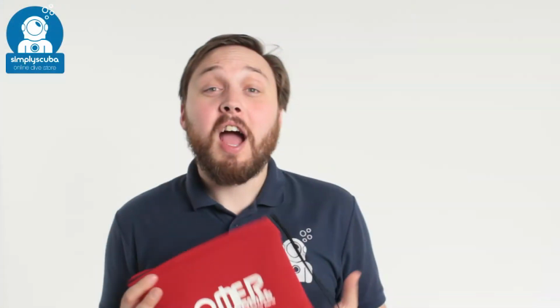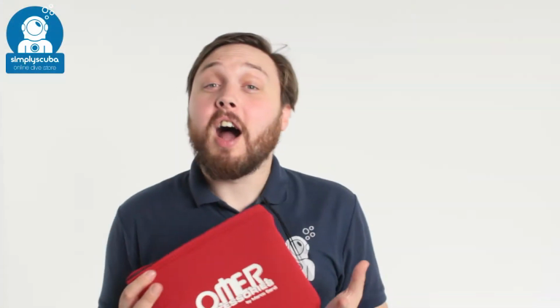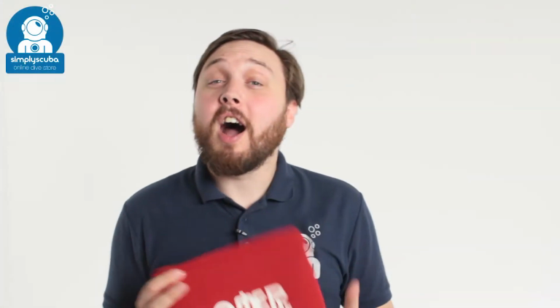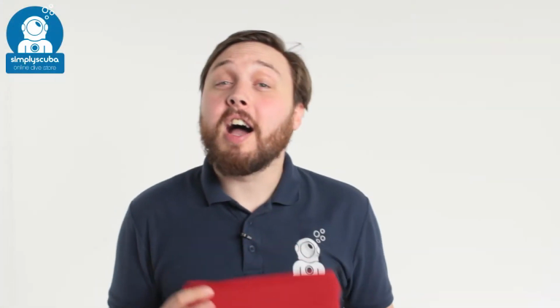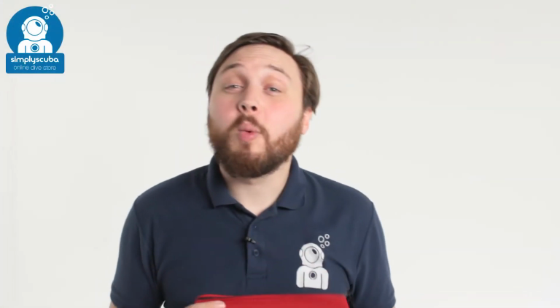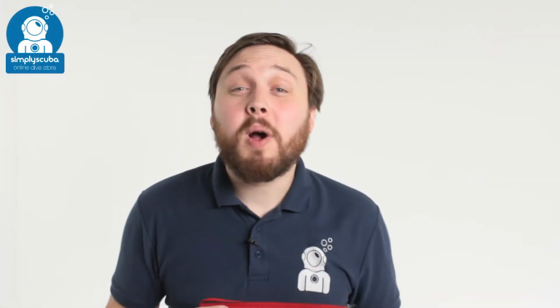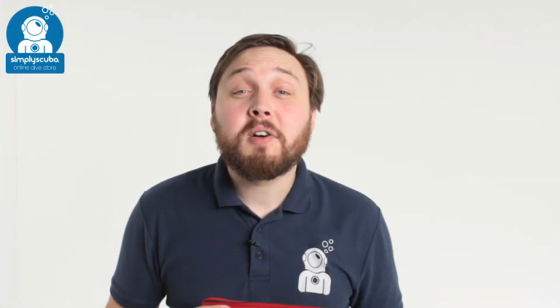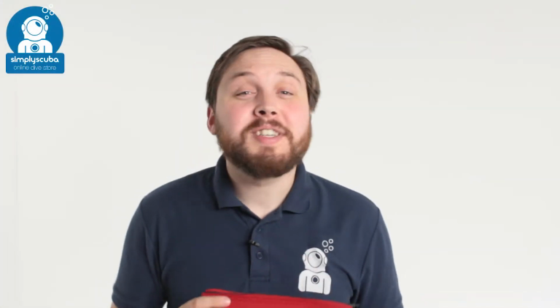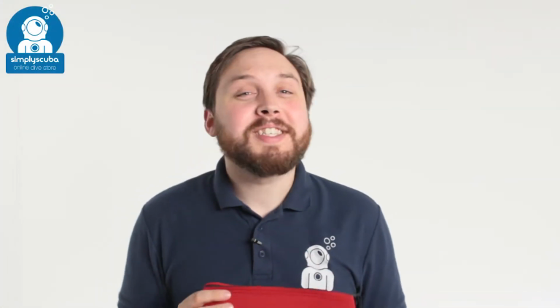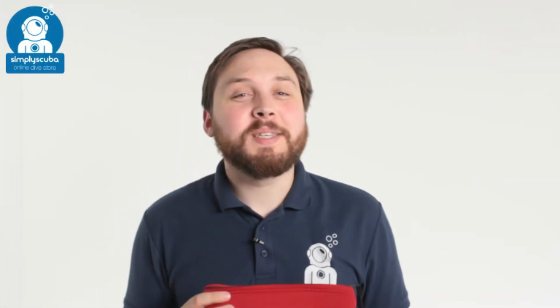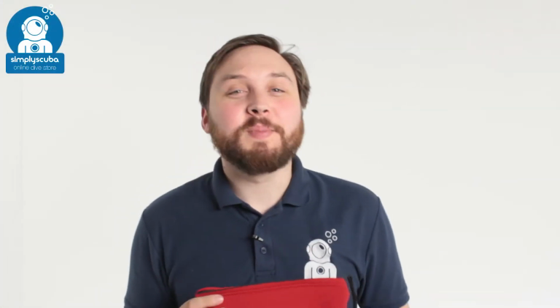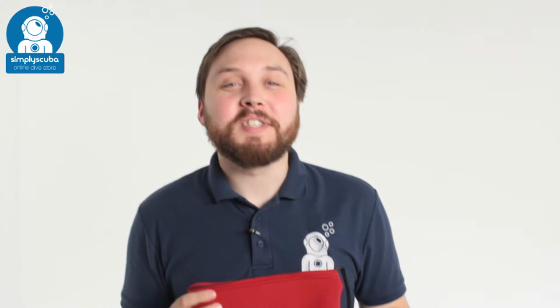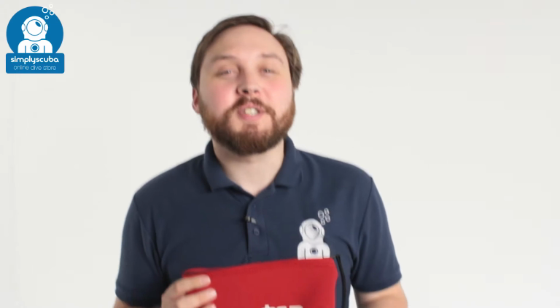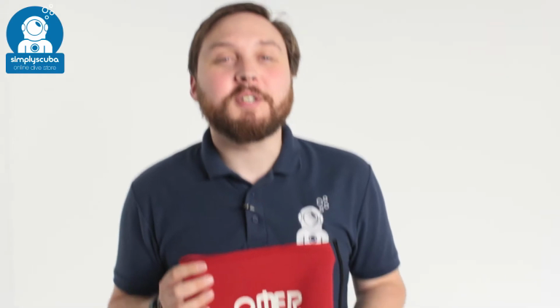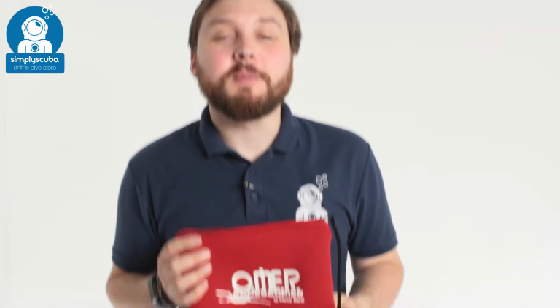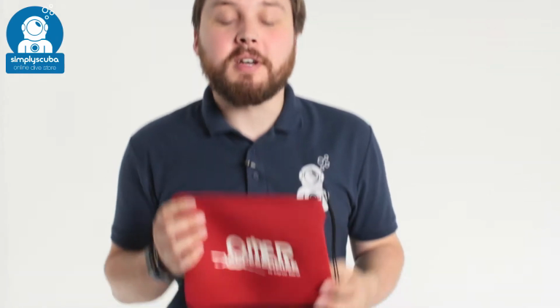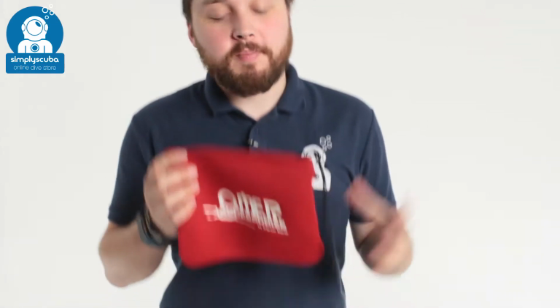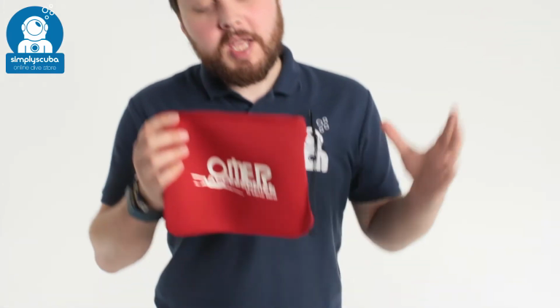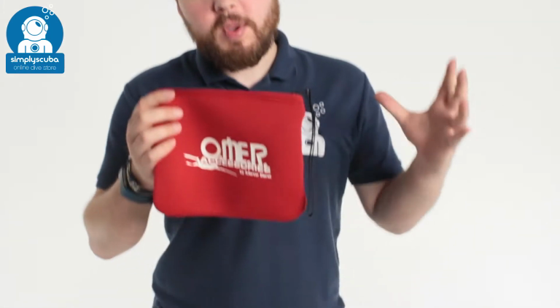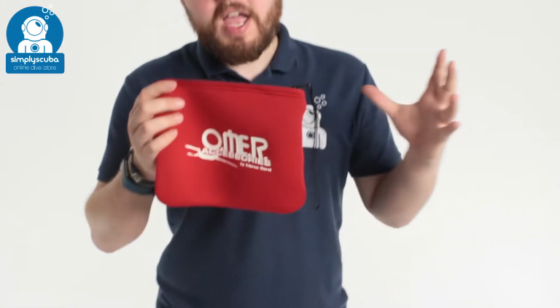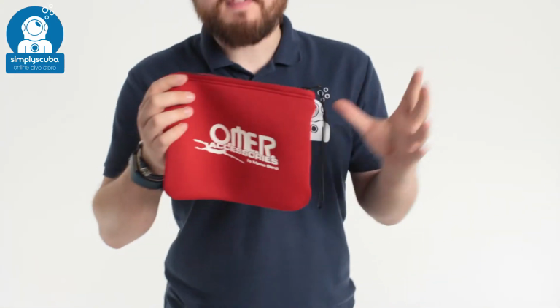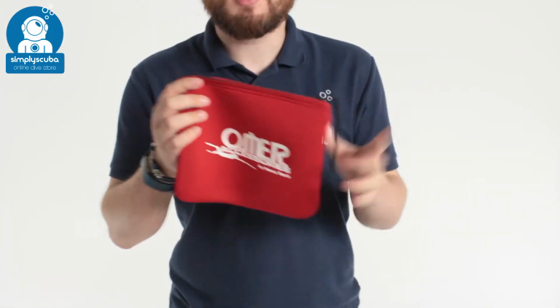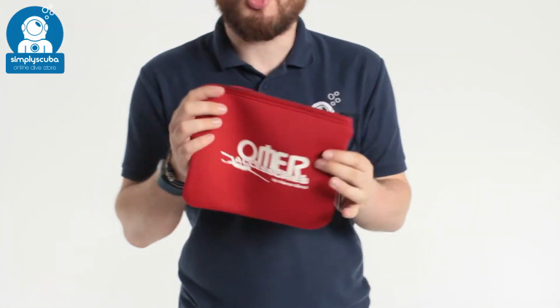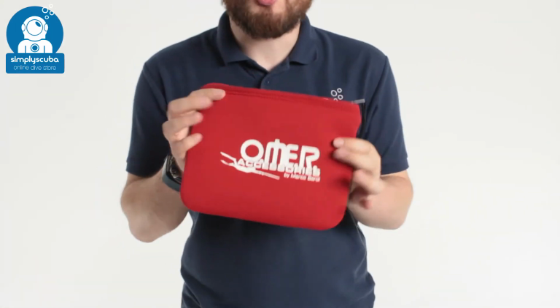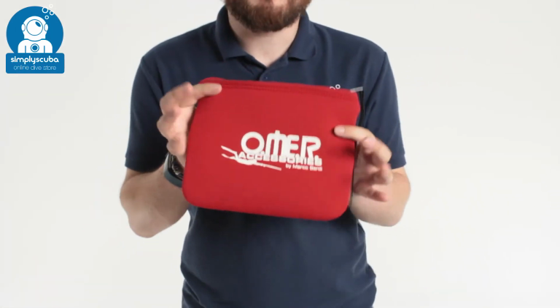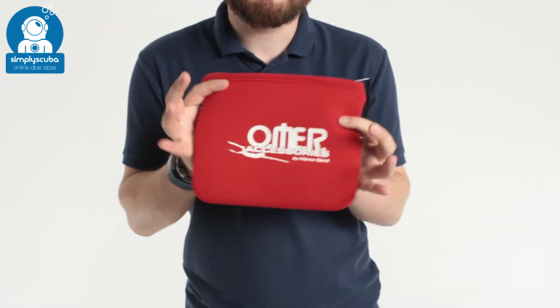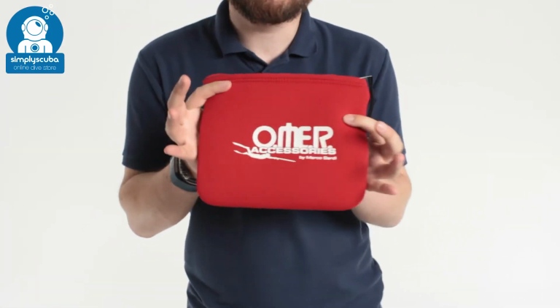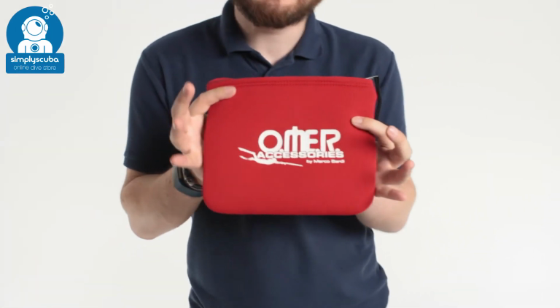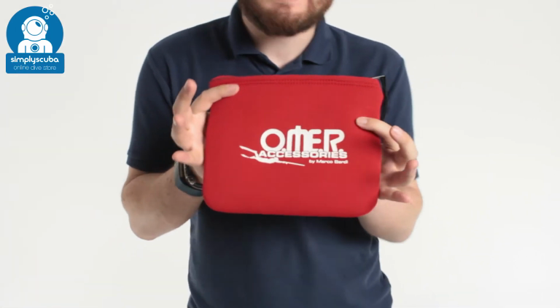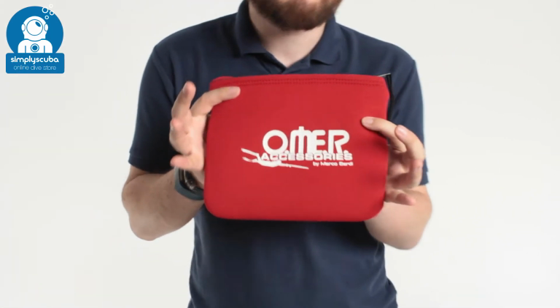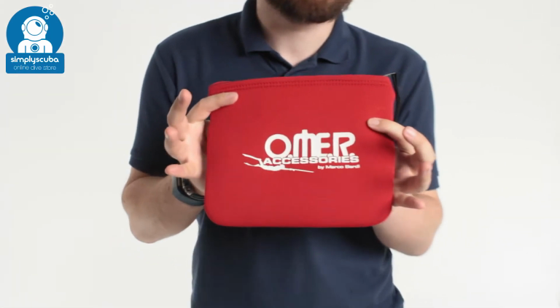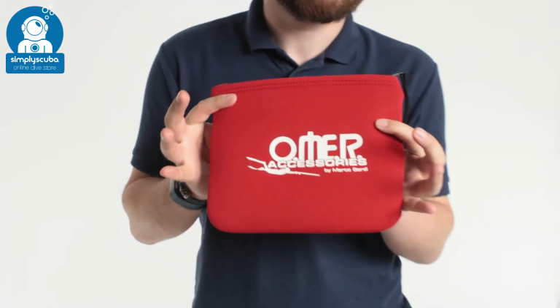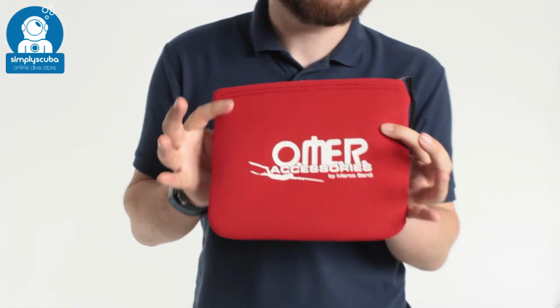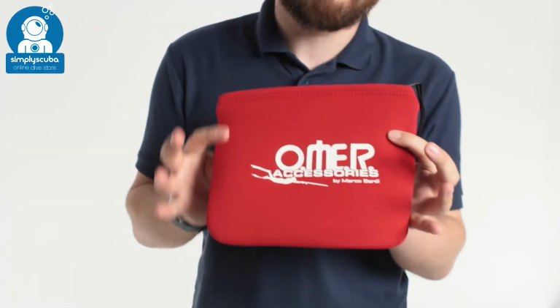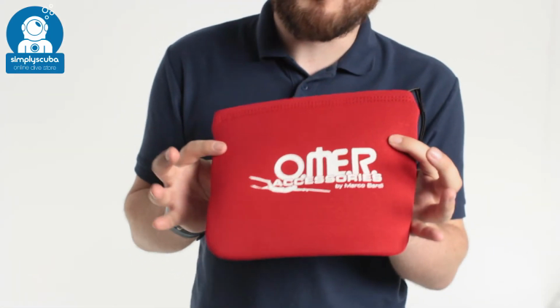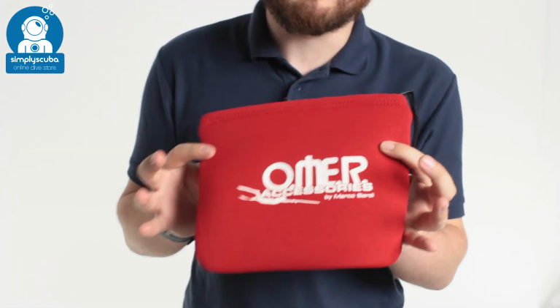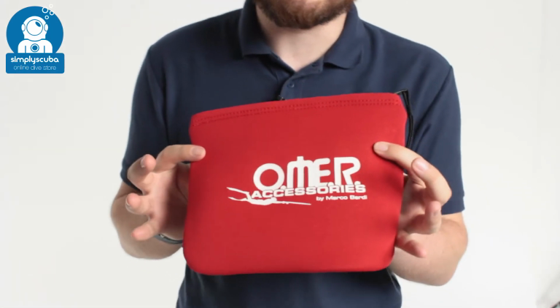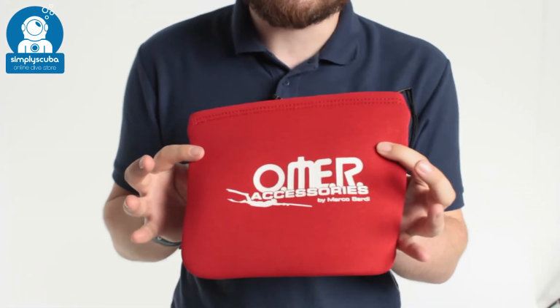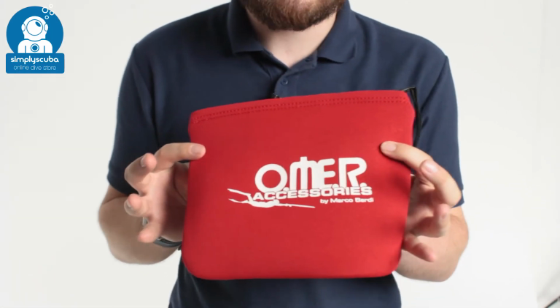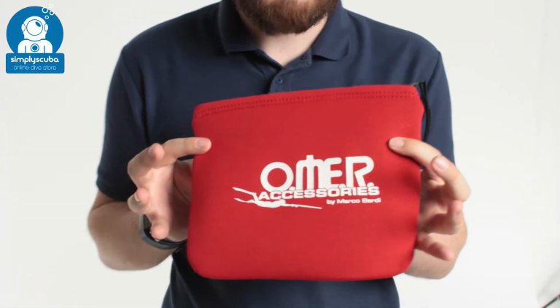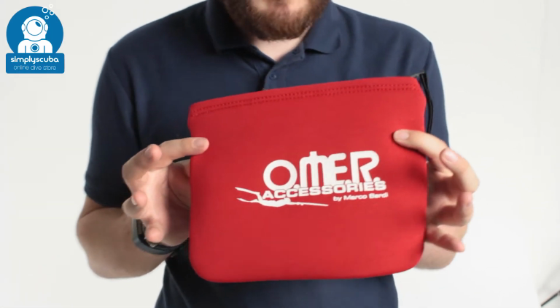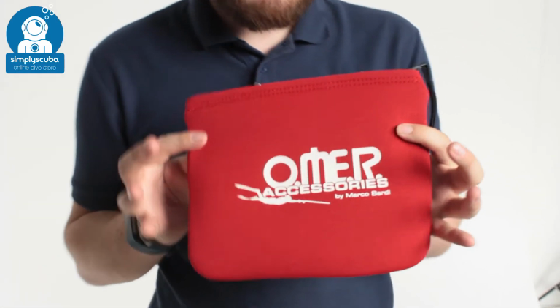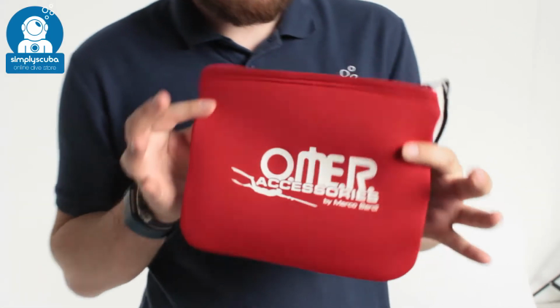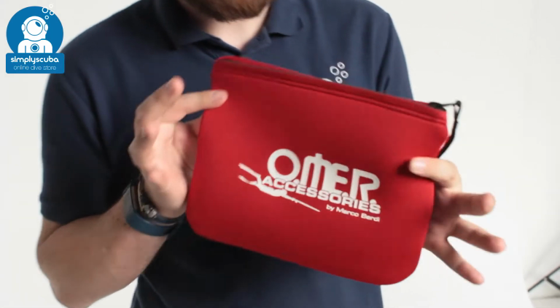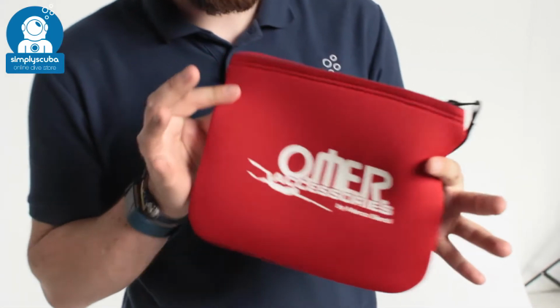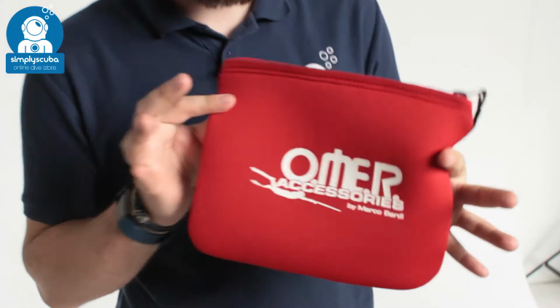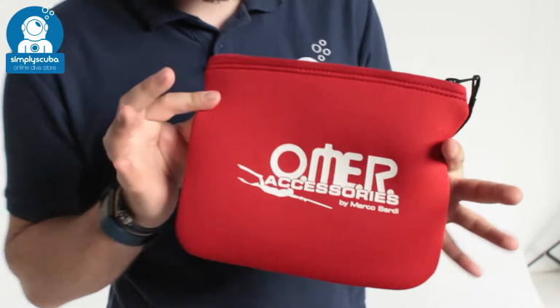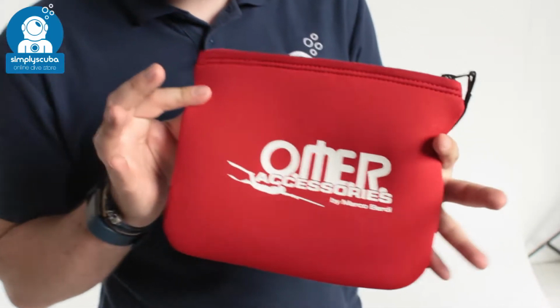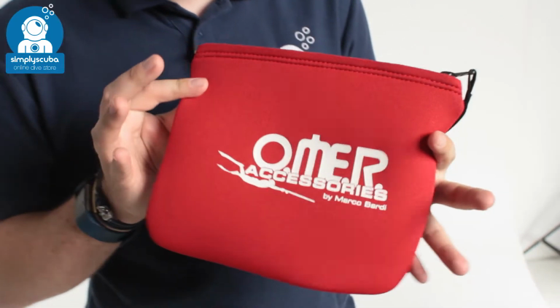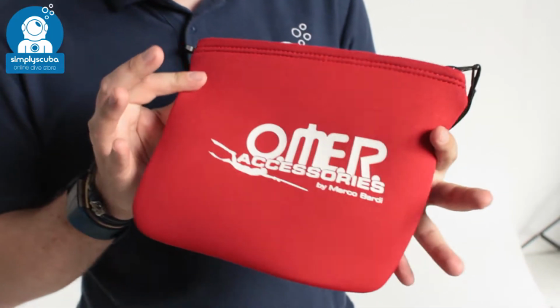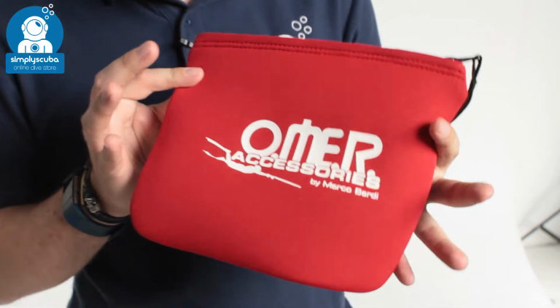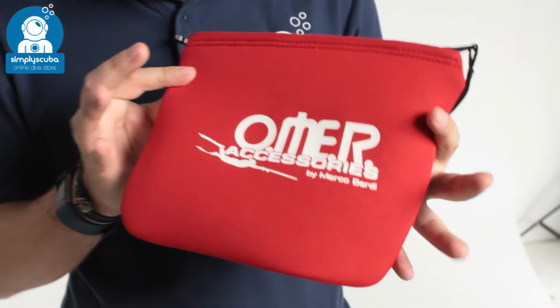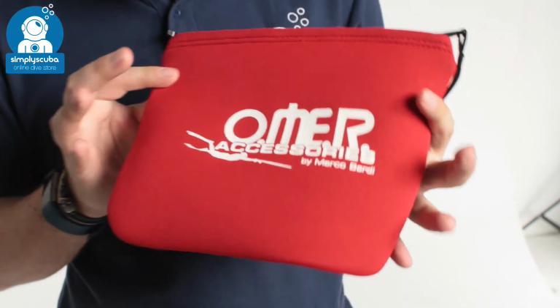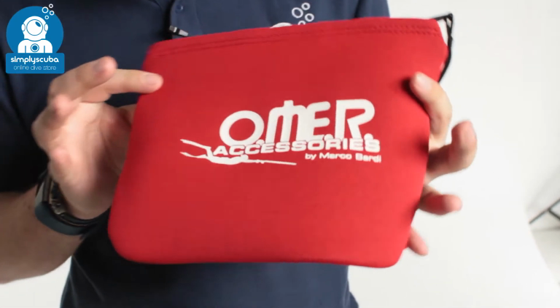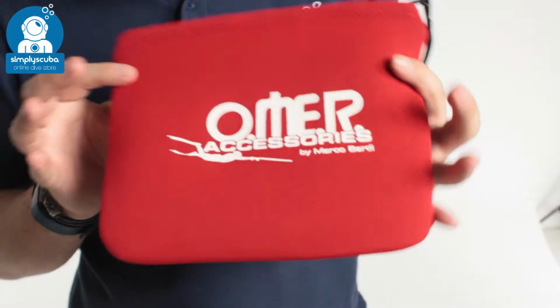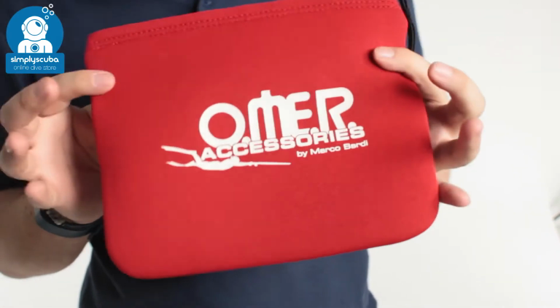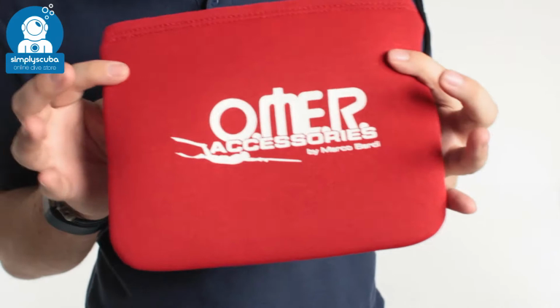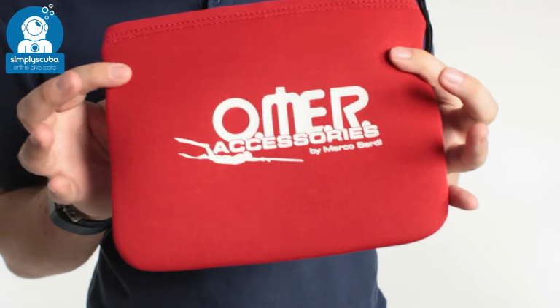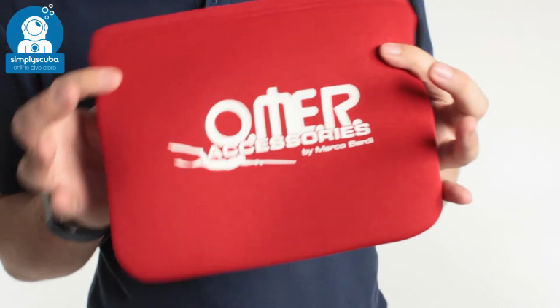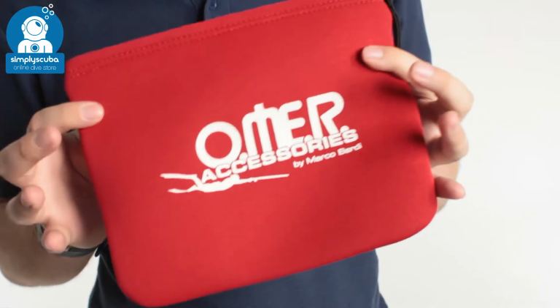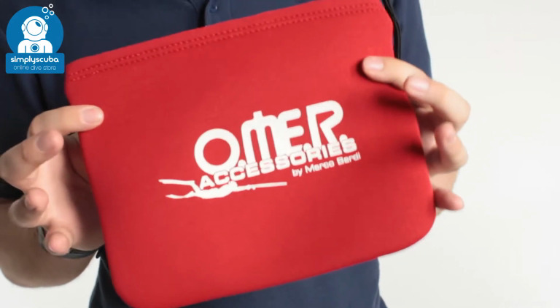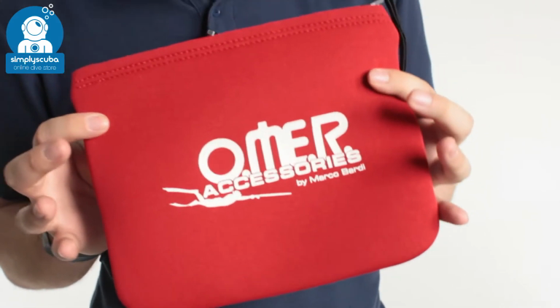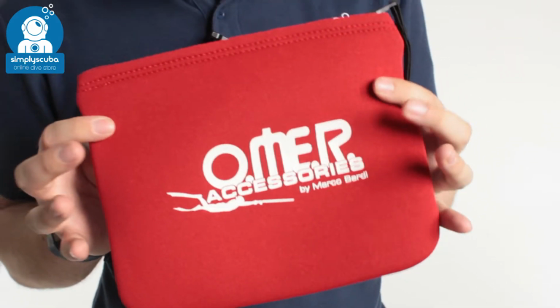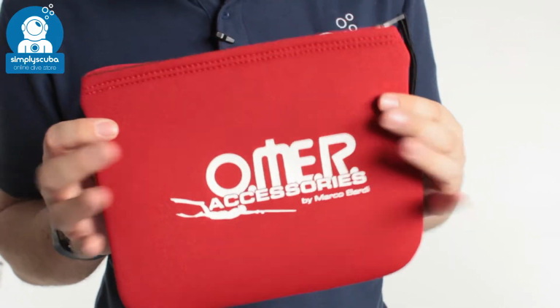Hi, welcome to Simply Scuba. Here we have the Oma neoprene pocket. This is a very simple neoprene pocket.